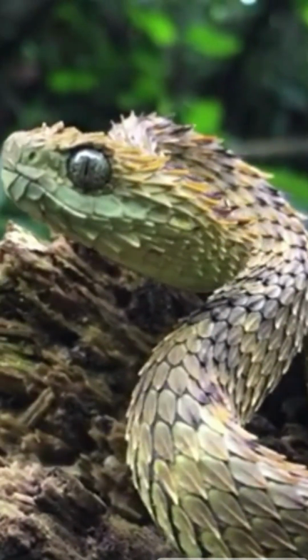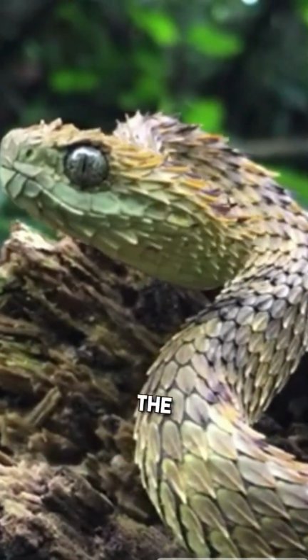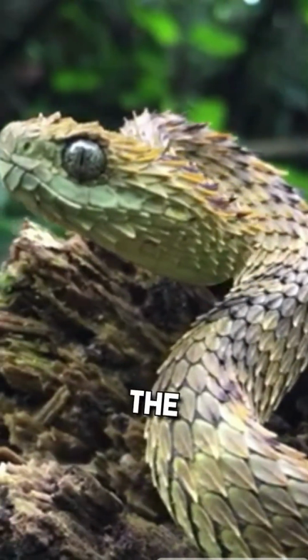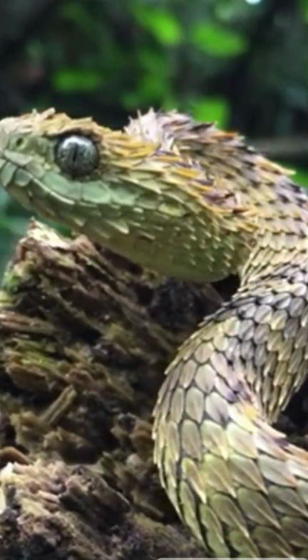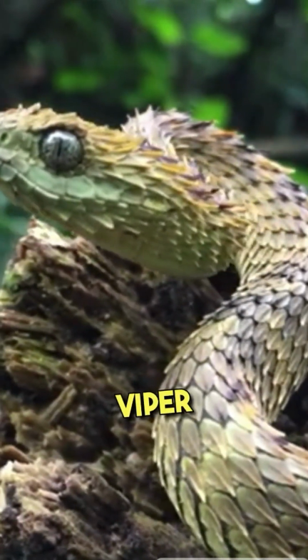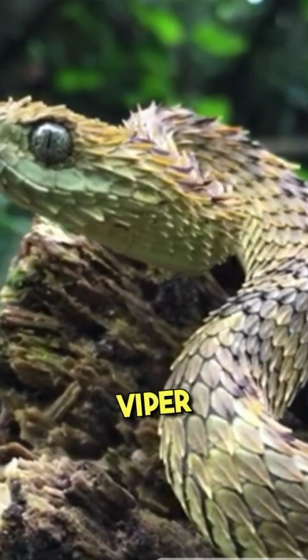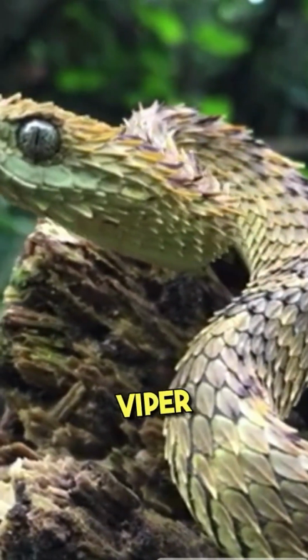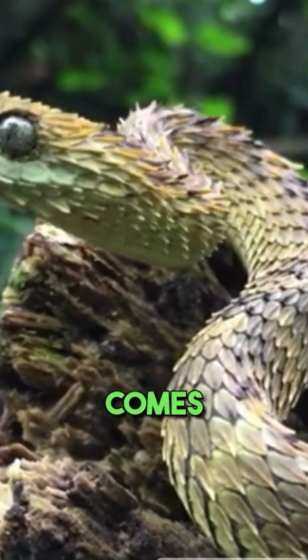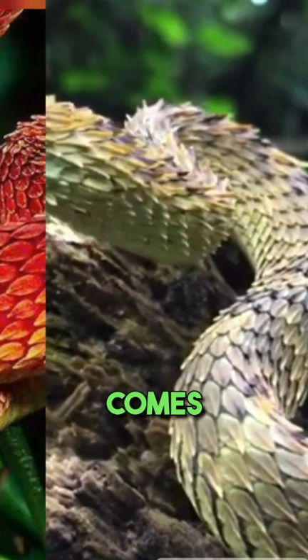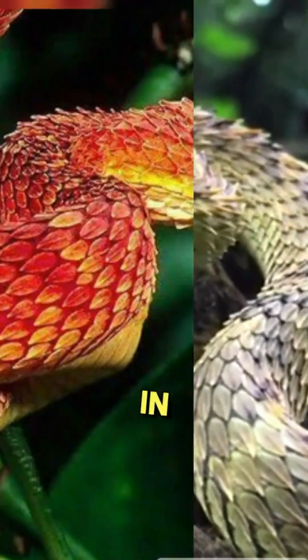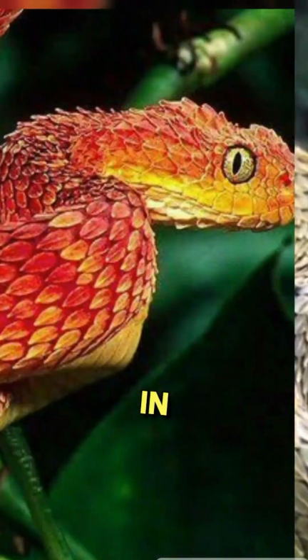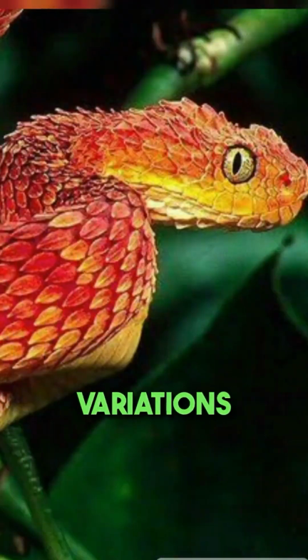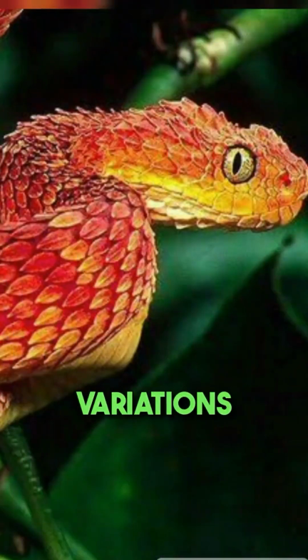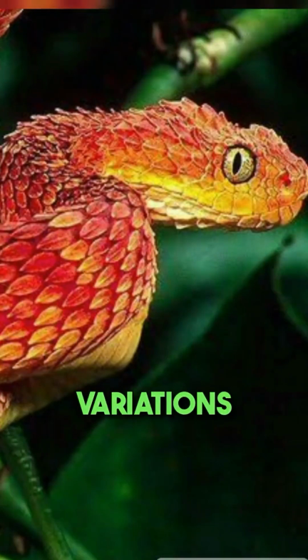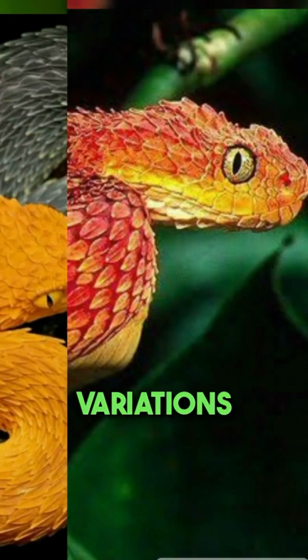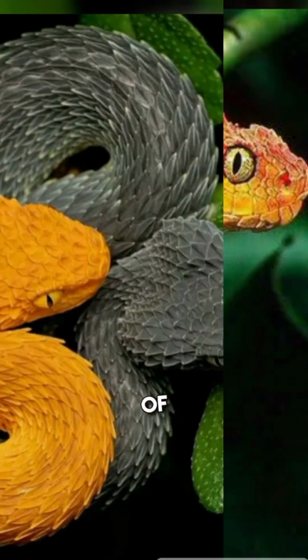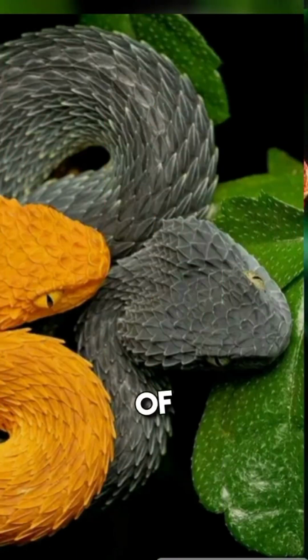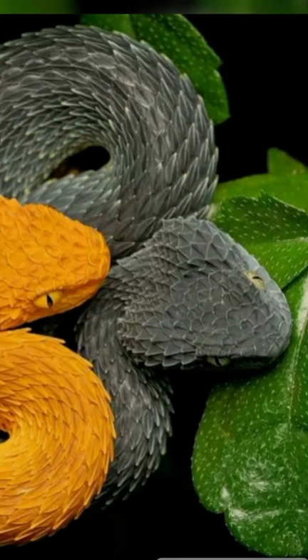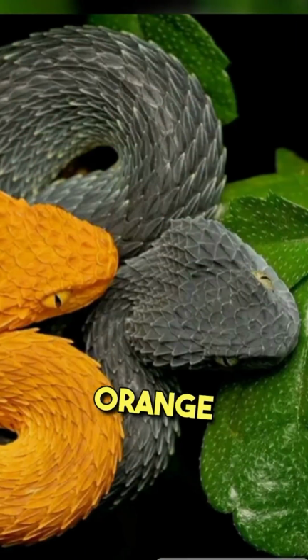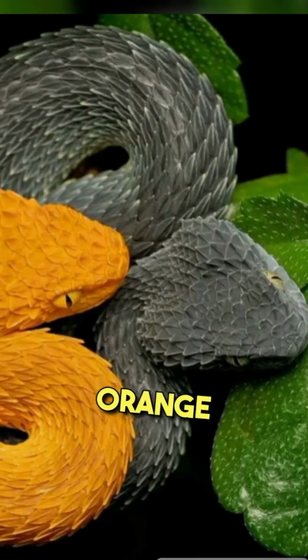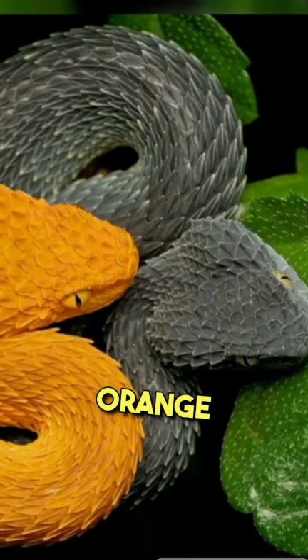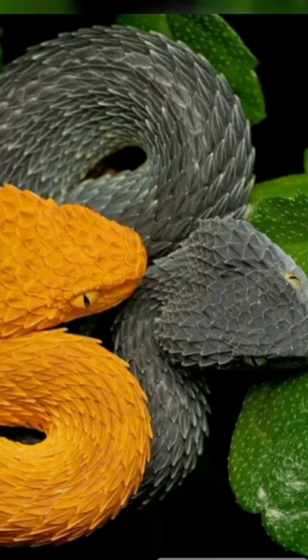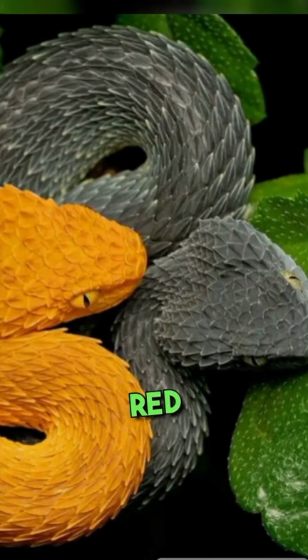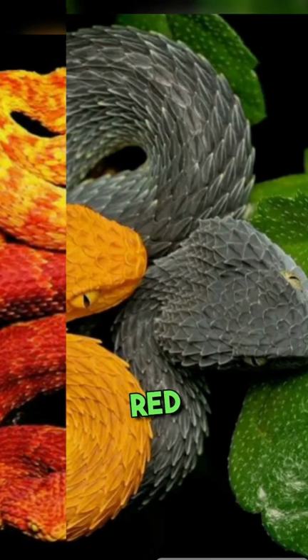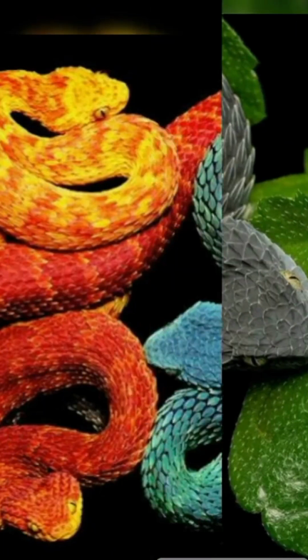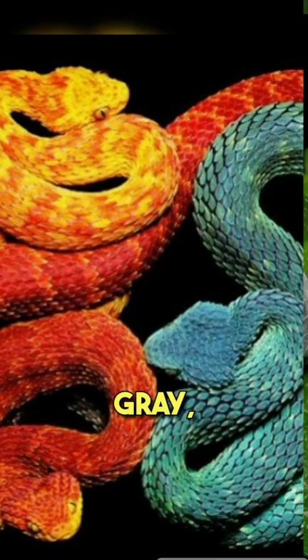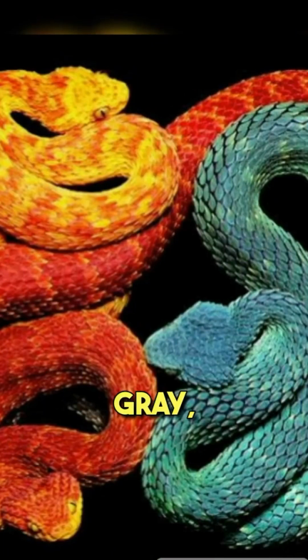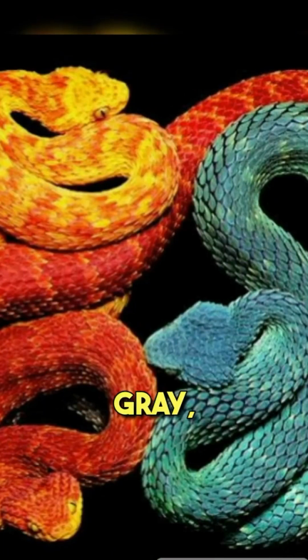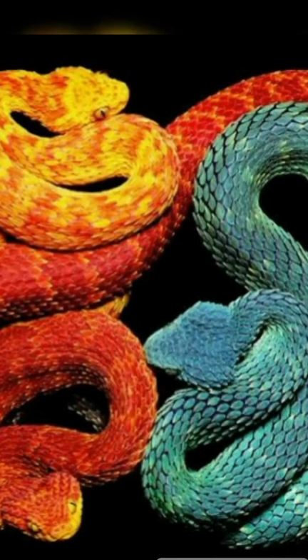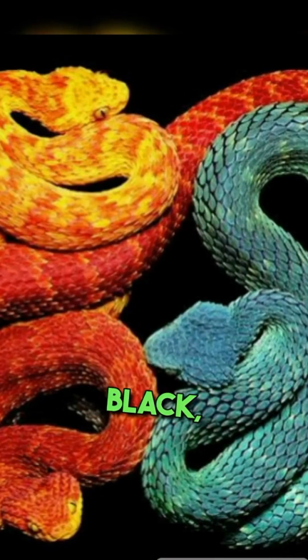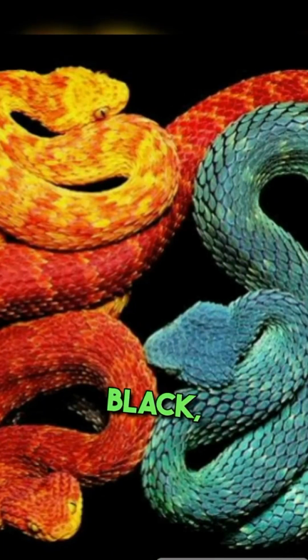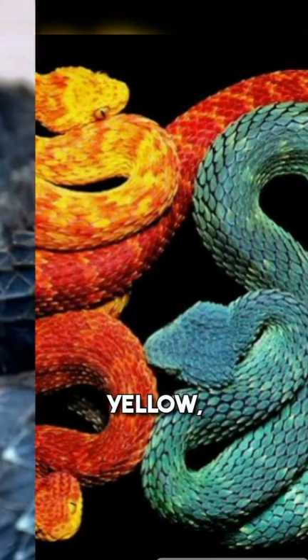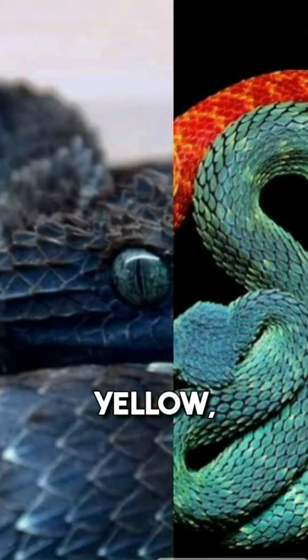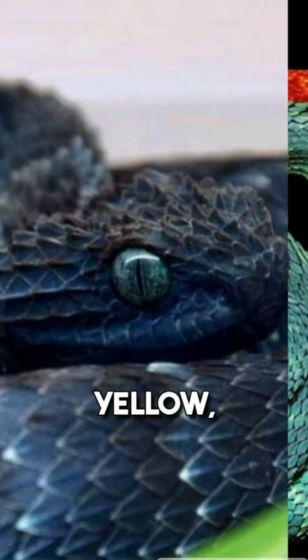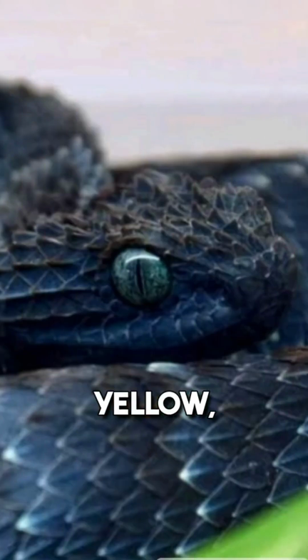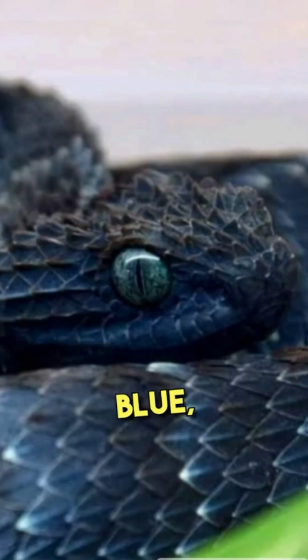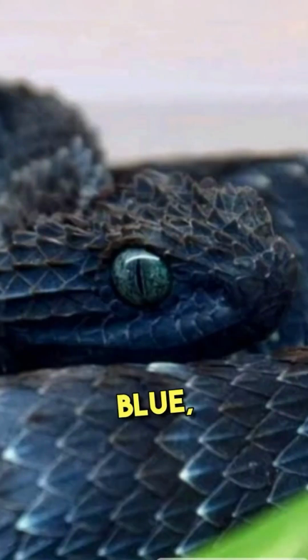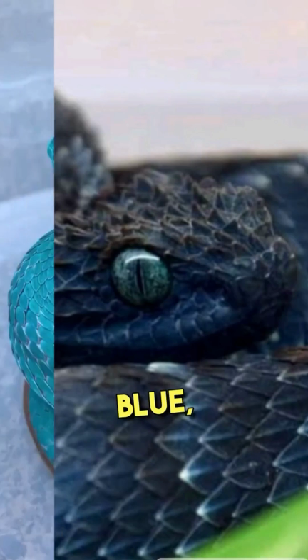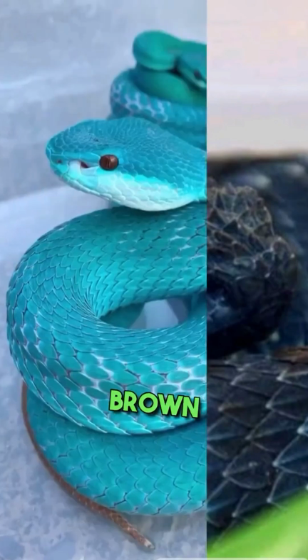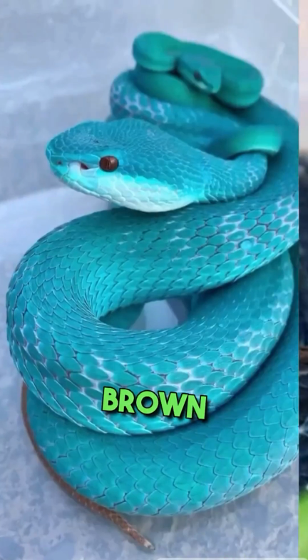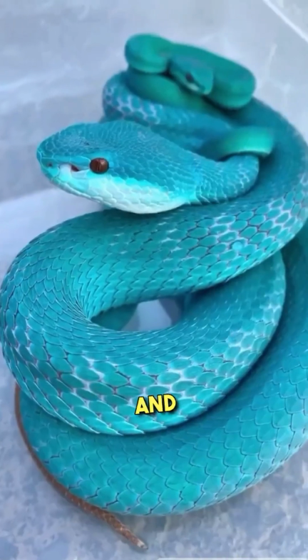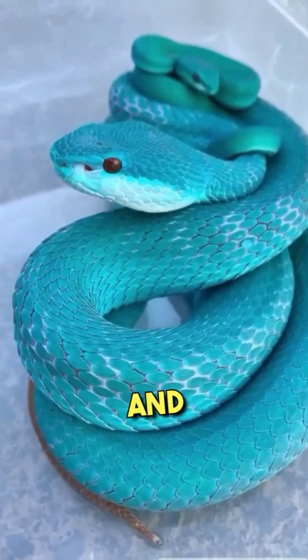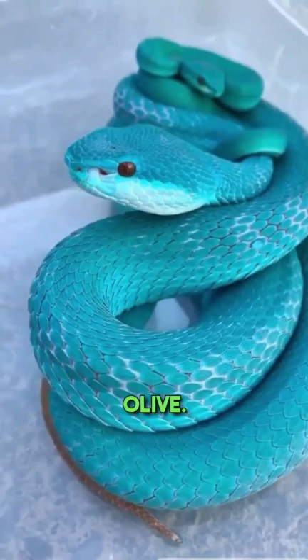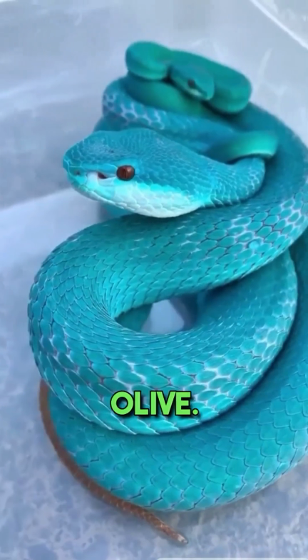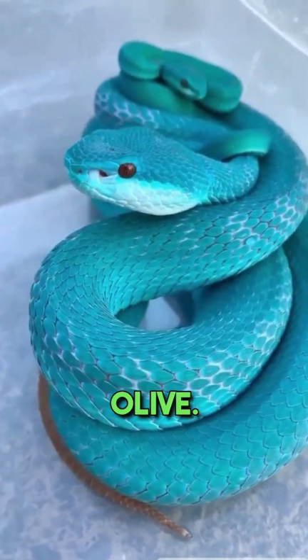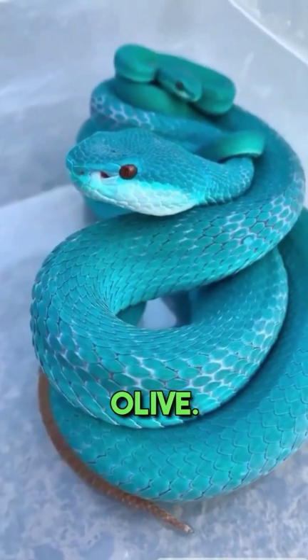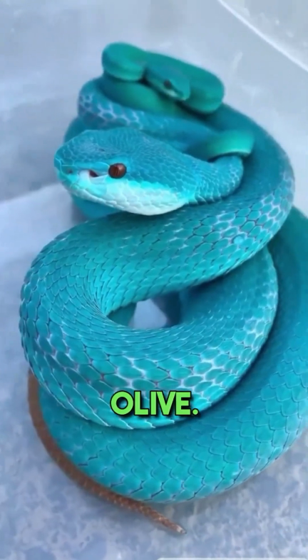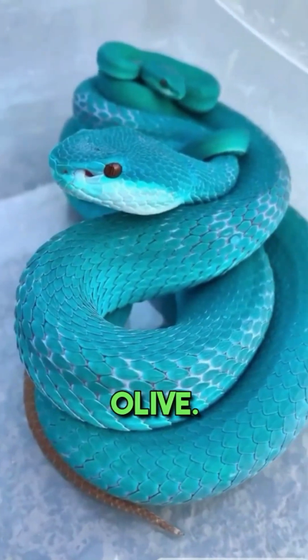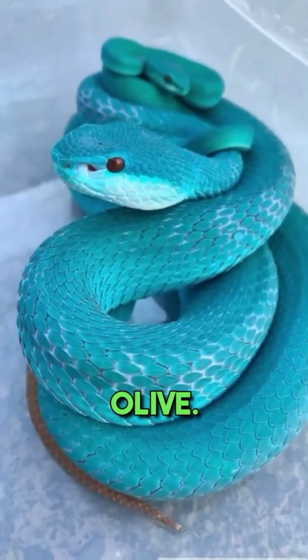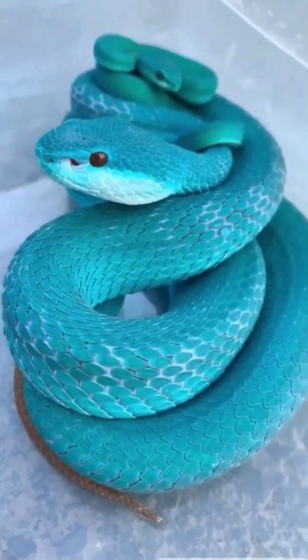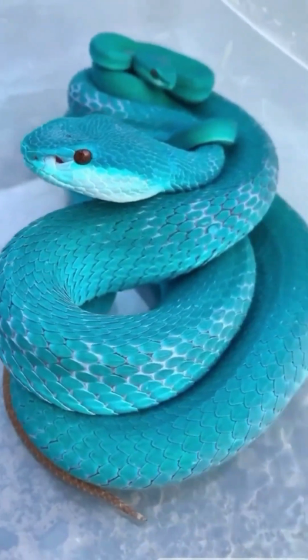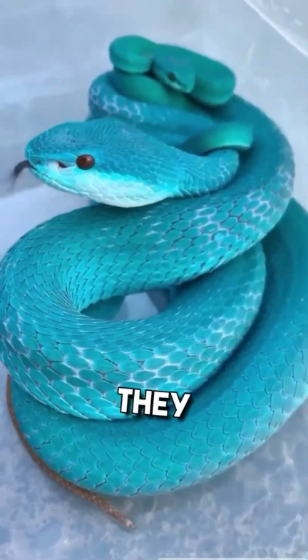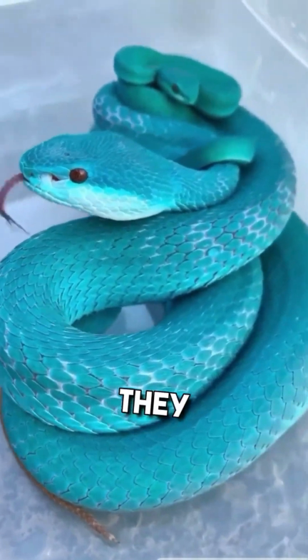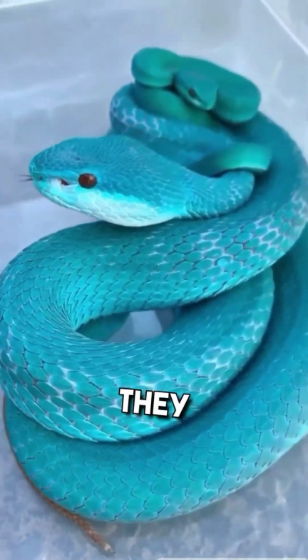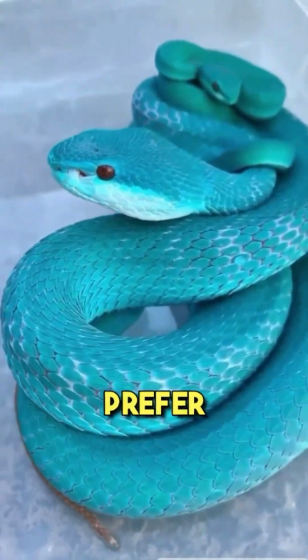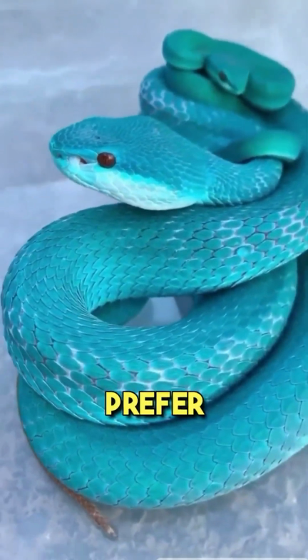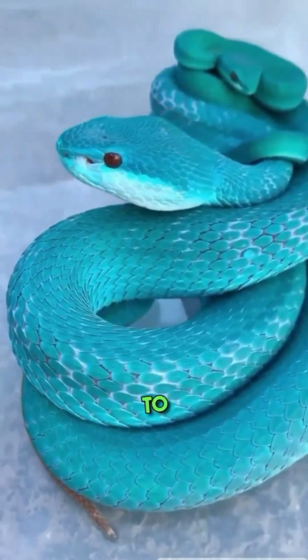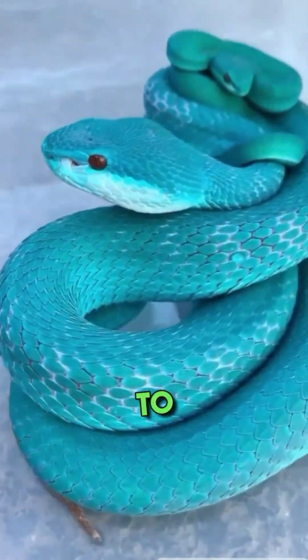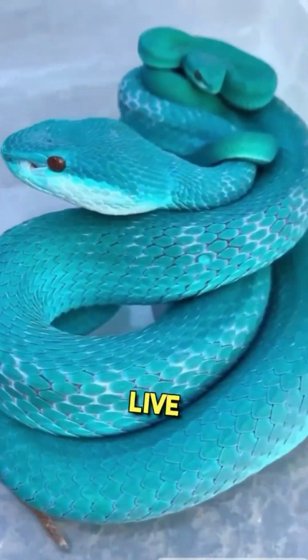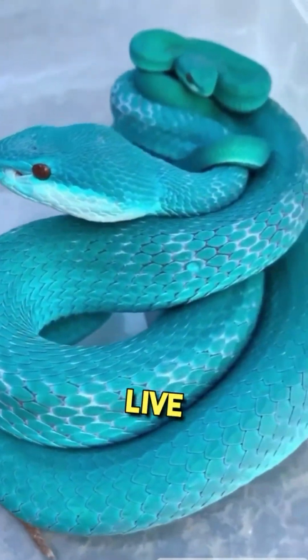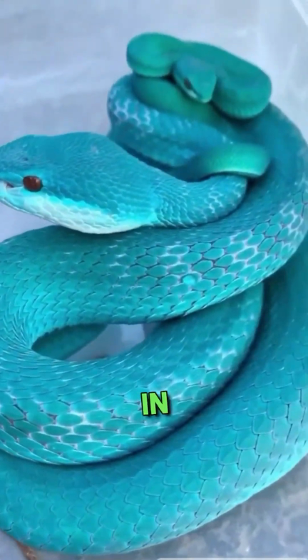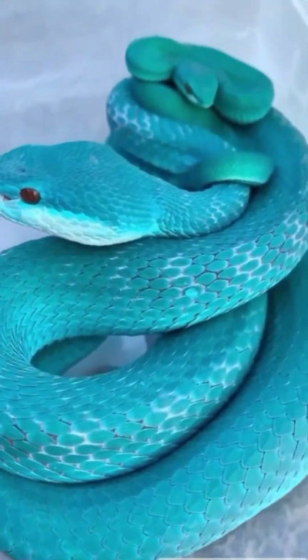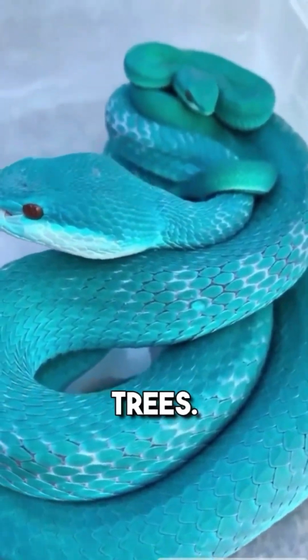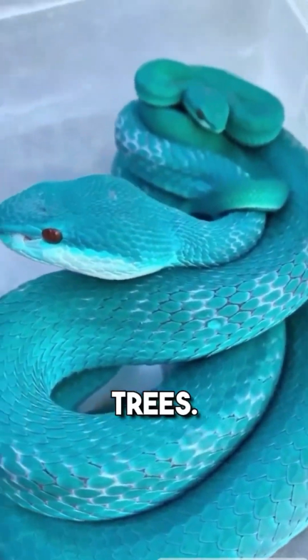The viper comes in variations of orange, red, gray, black, yellow, blue, brown, and olive. They prefer to live in trees.